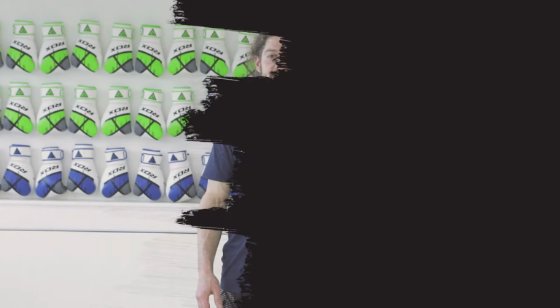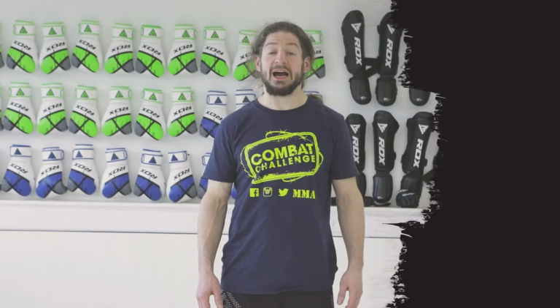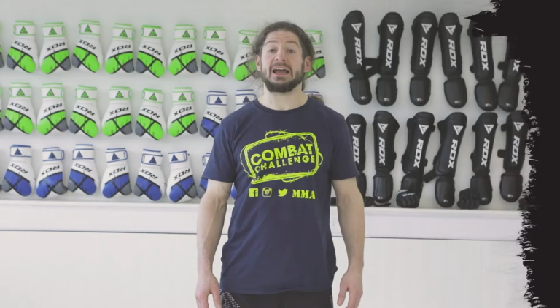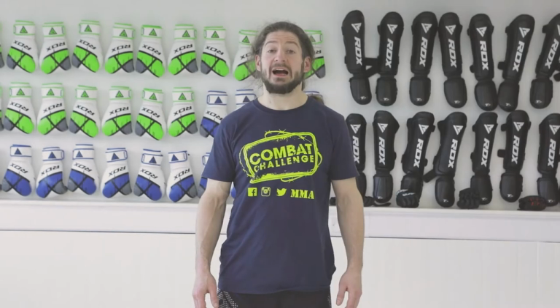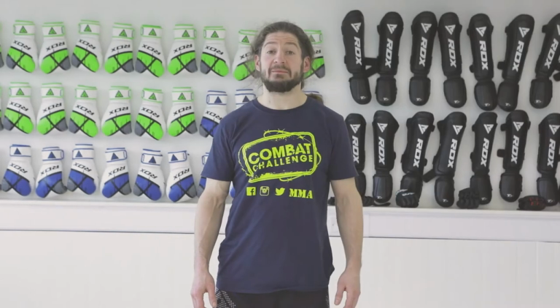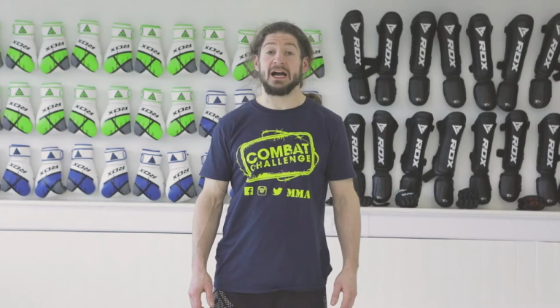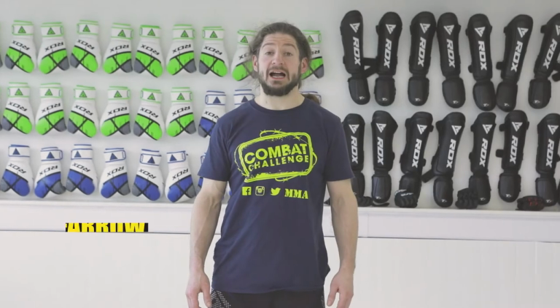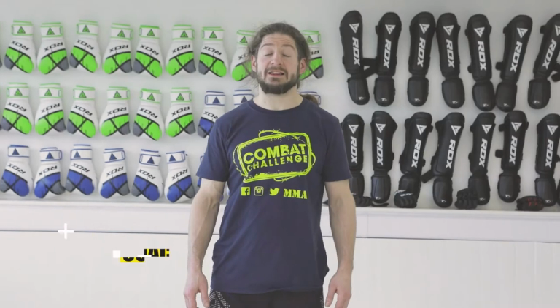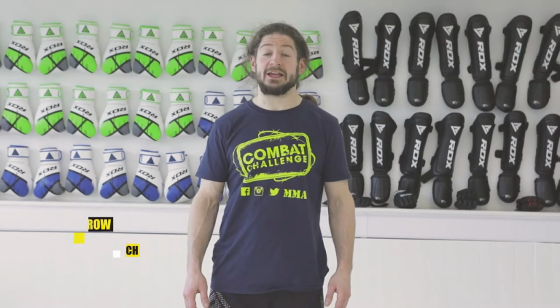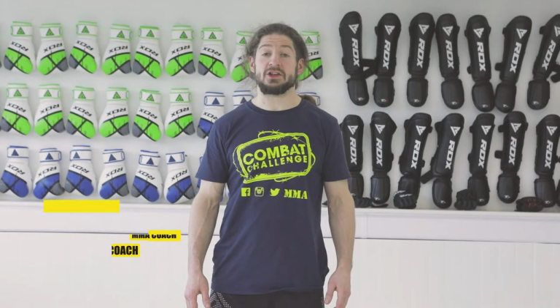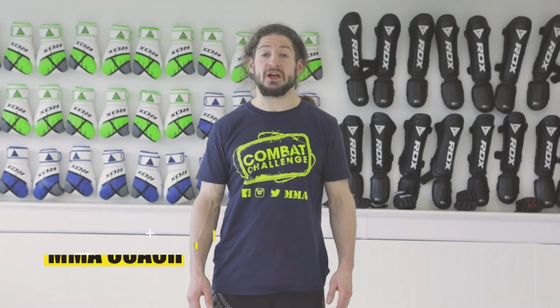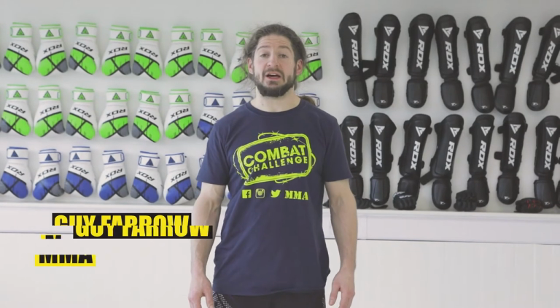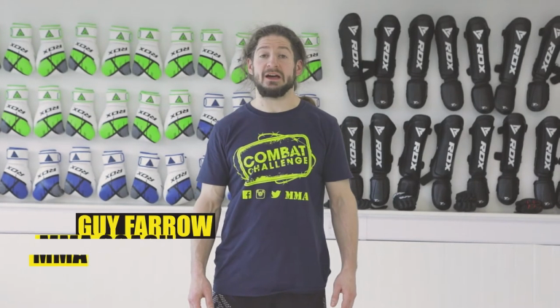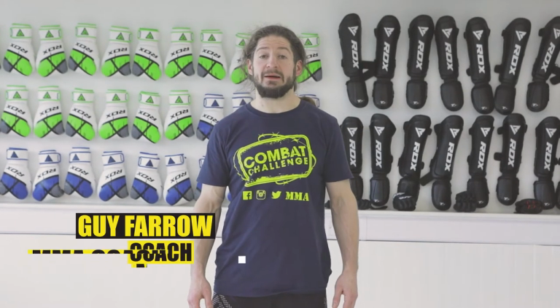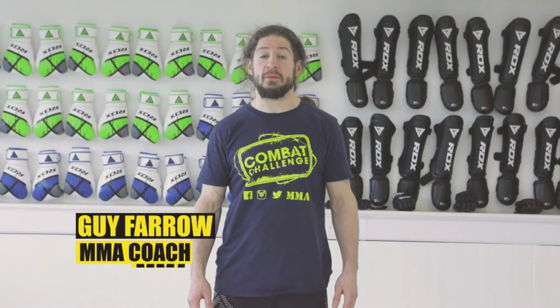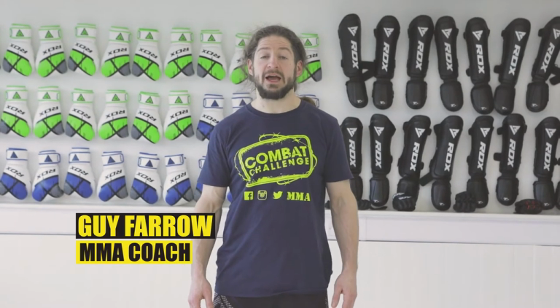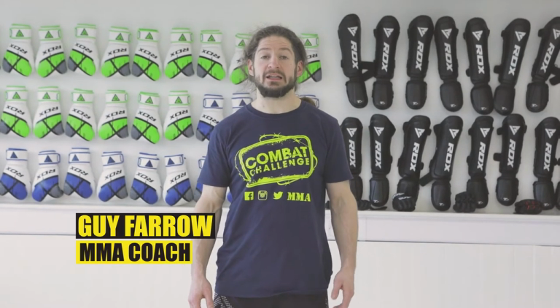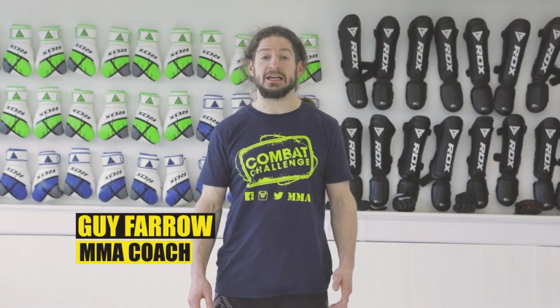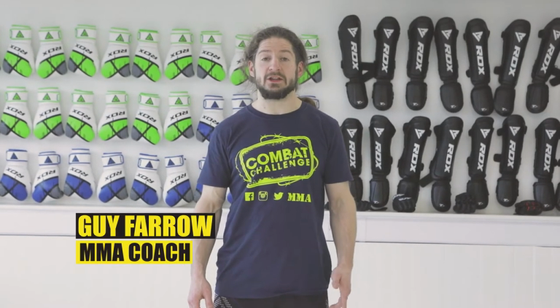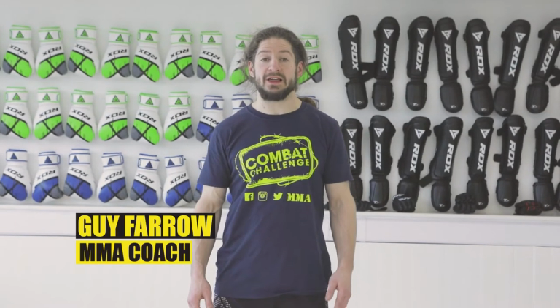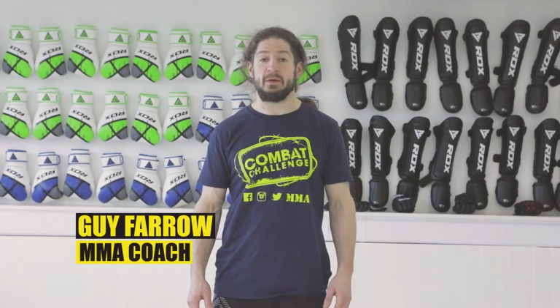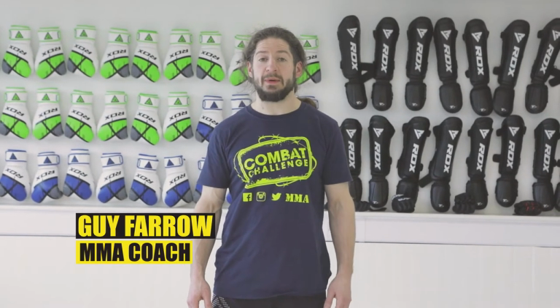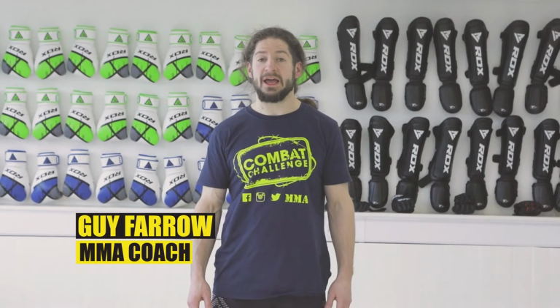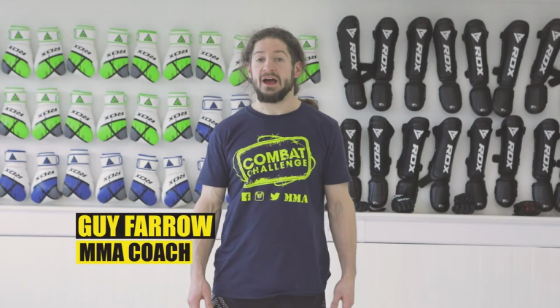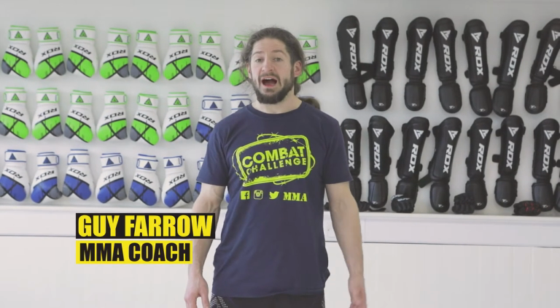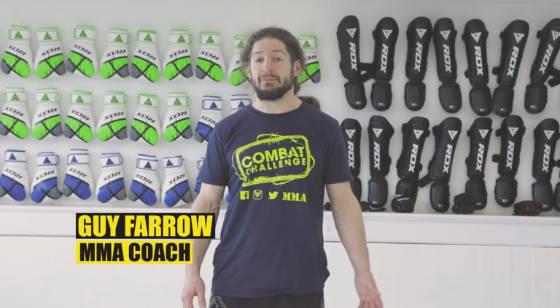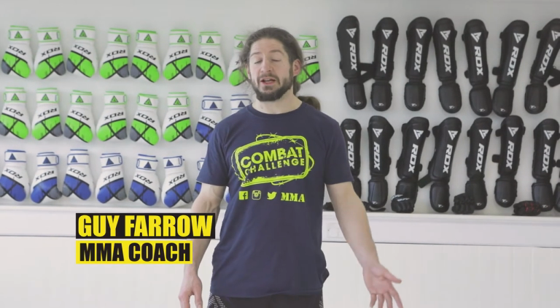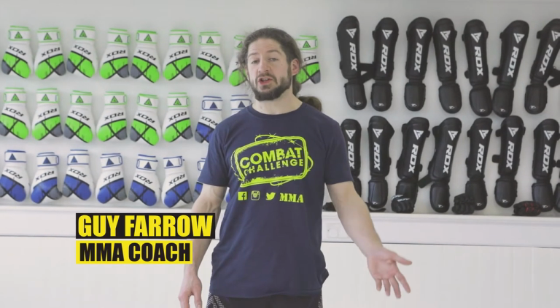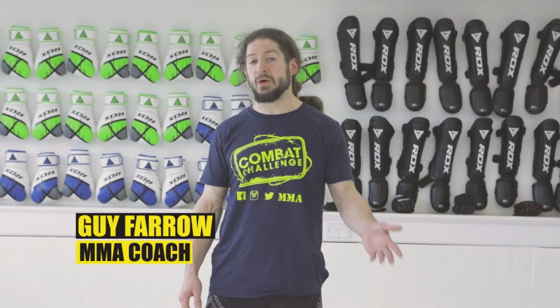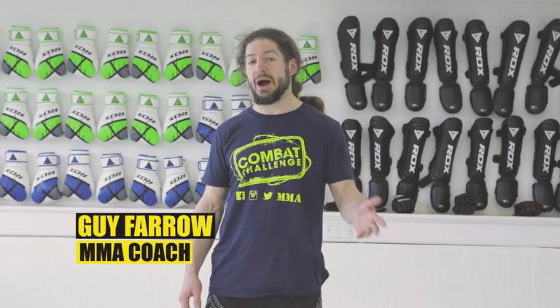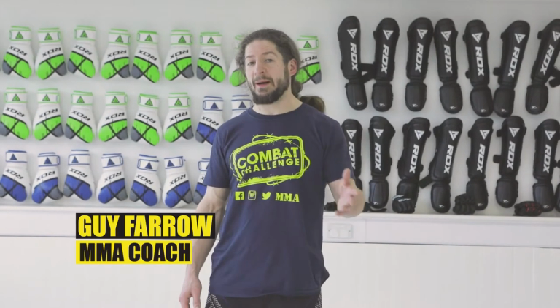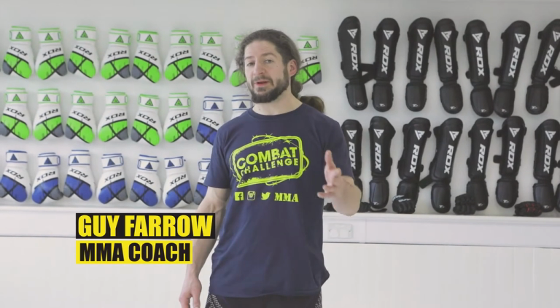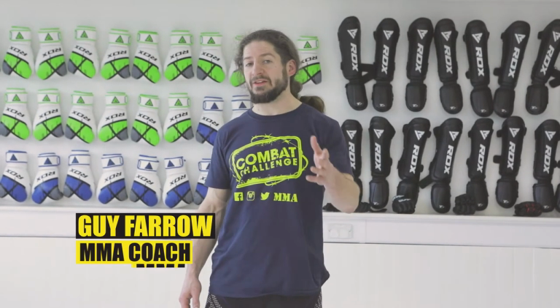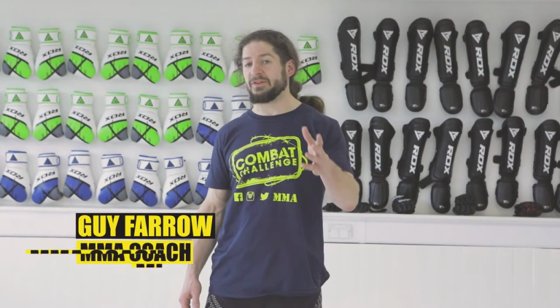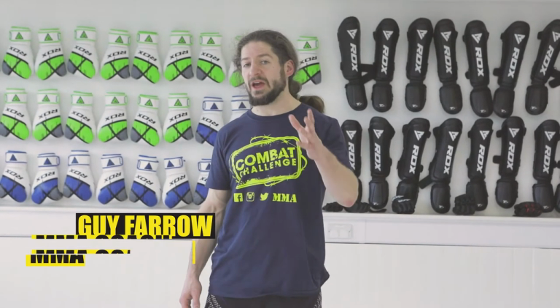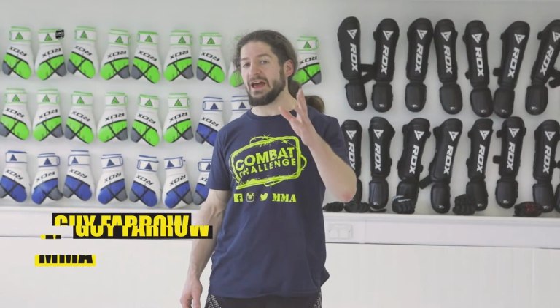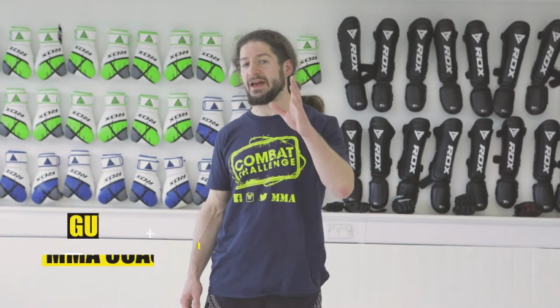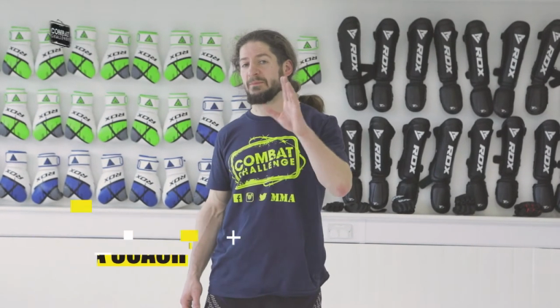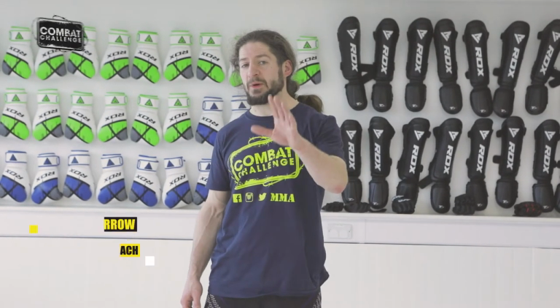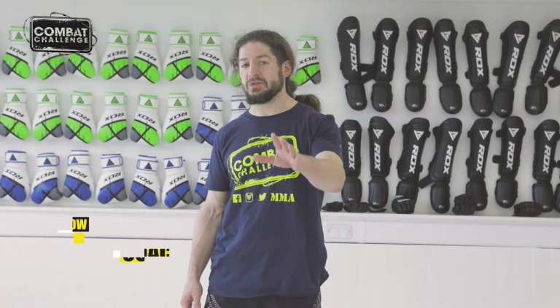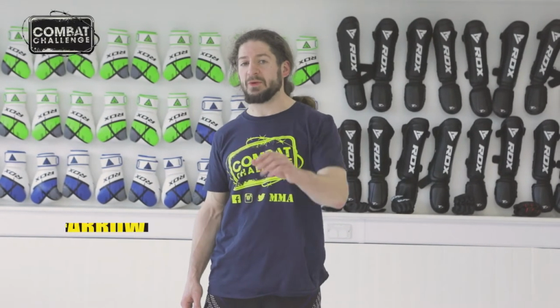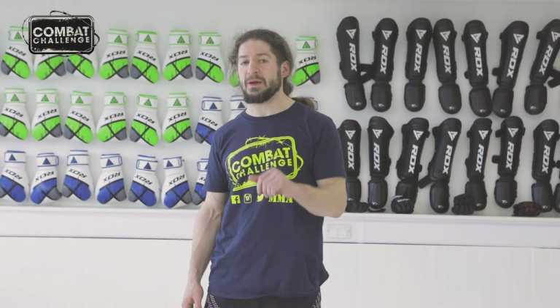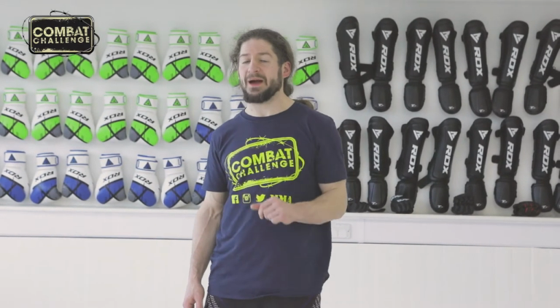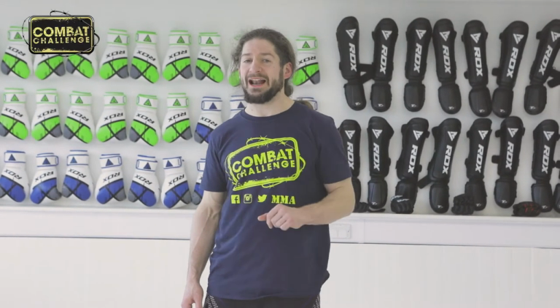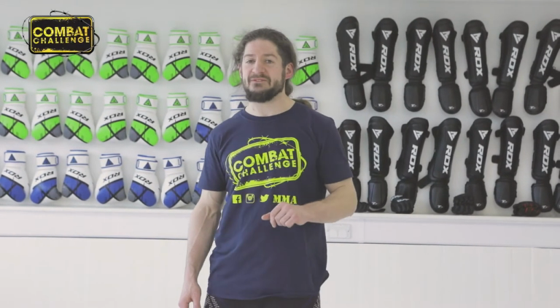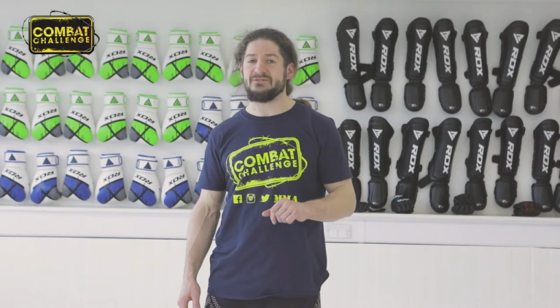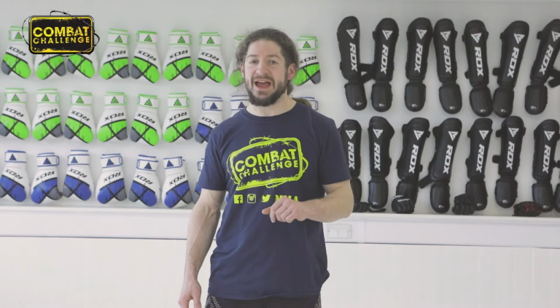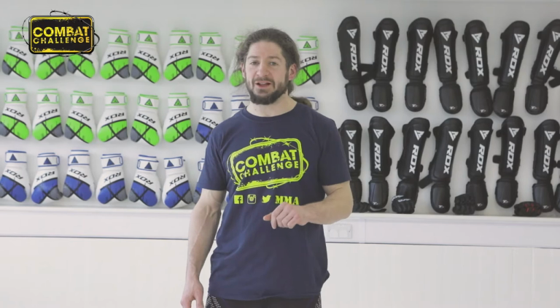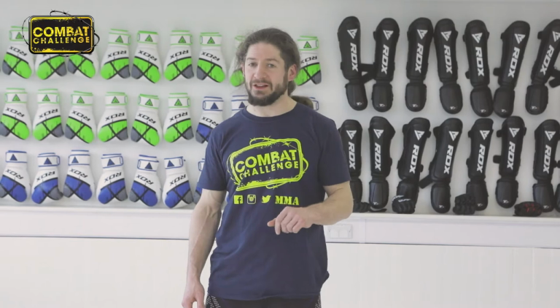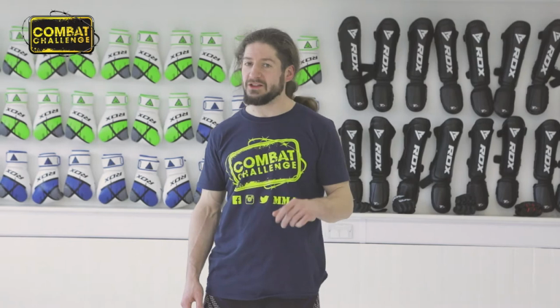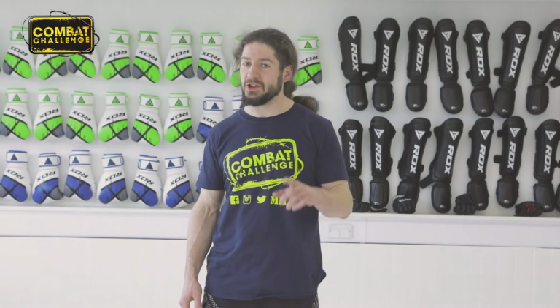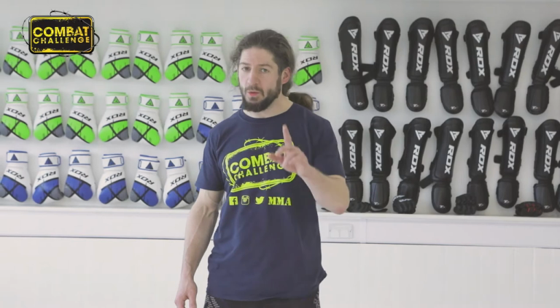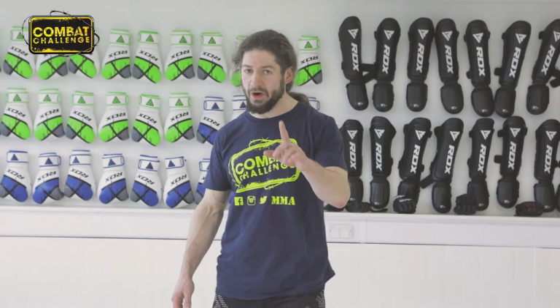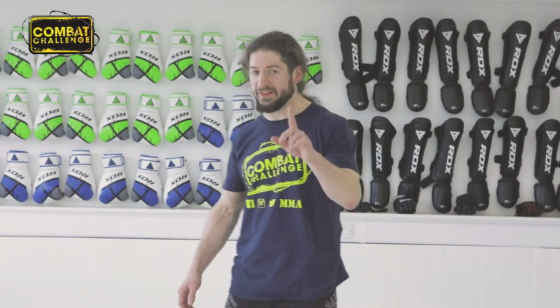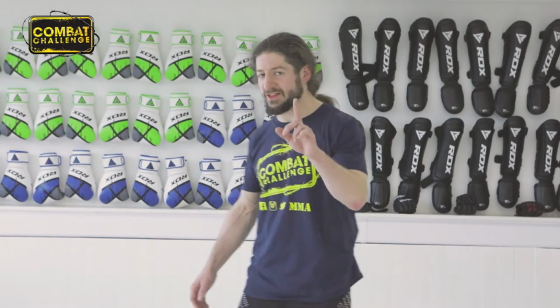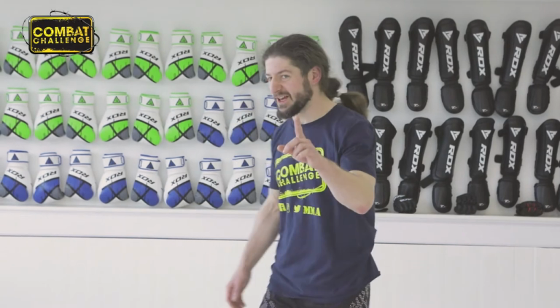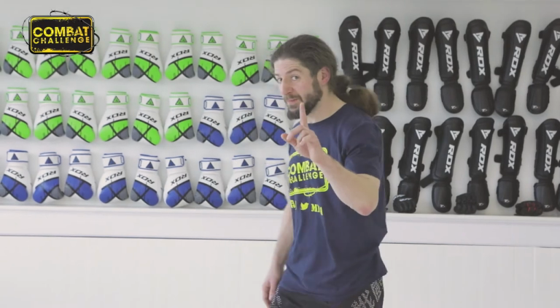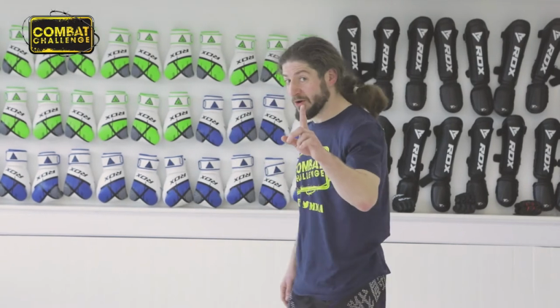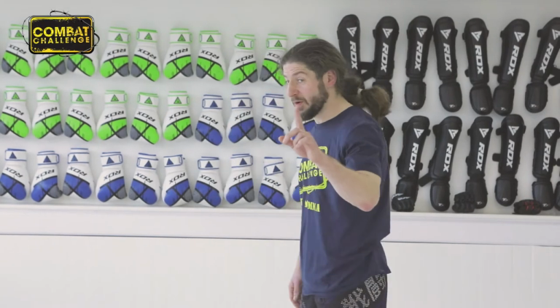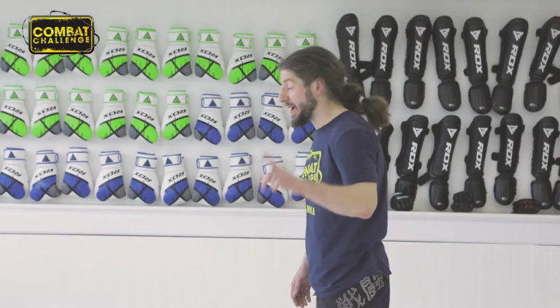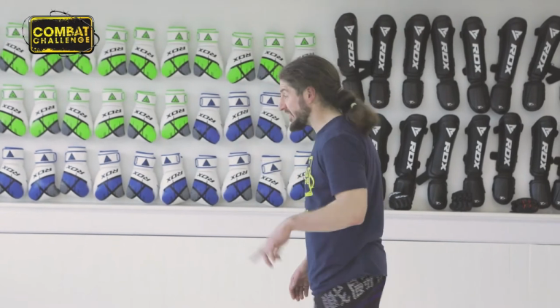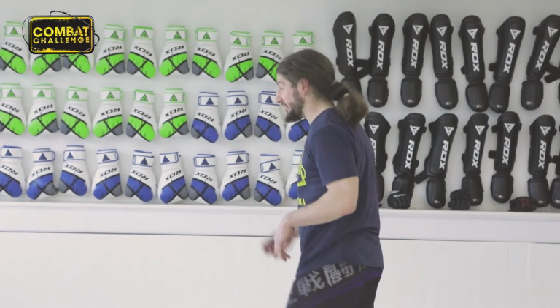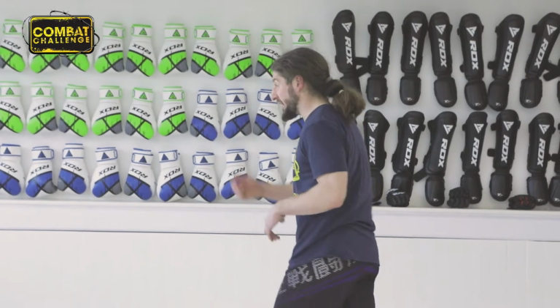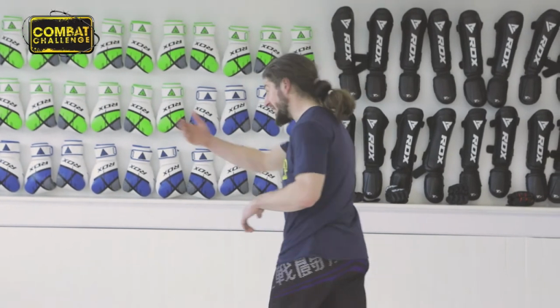Hi, I'm Guy. I teach MMA at Allegiance MMA. I'm going to show you what happens if you hit a hip bump sweep and it fails. Don't worry, there's a Kimura waiting for you.